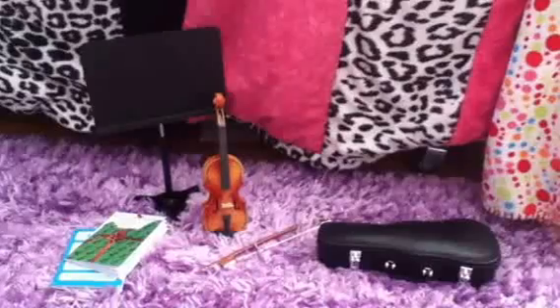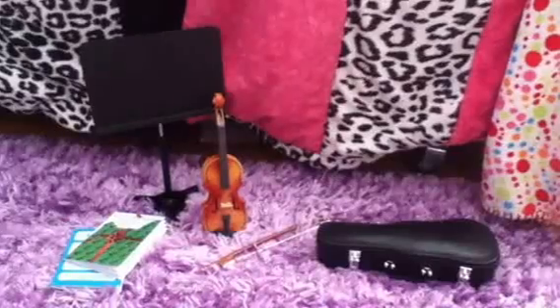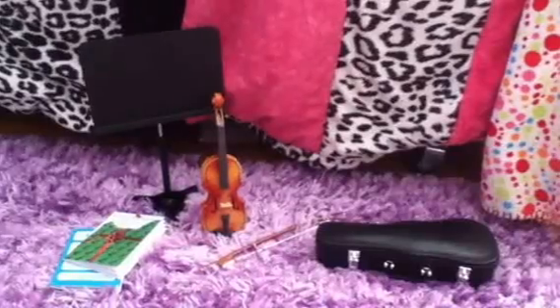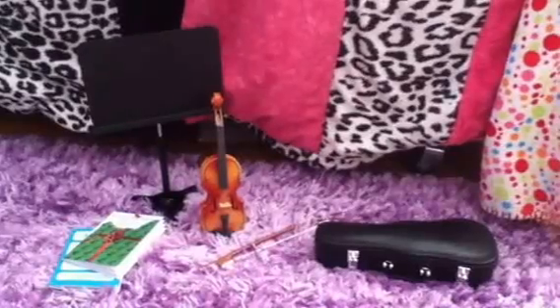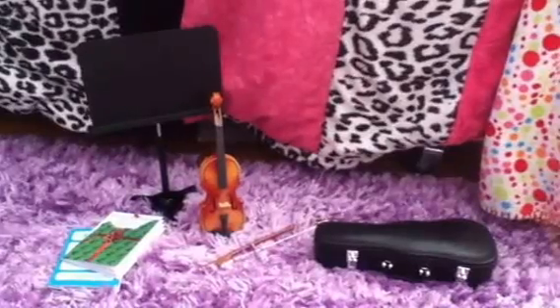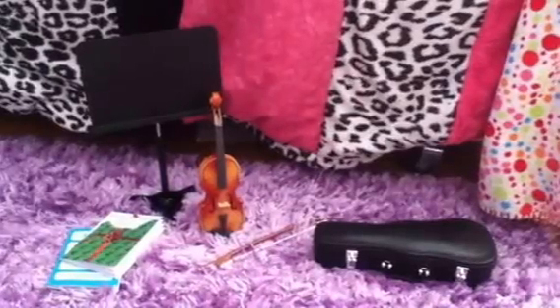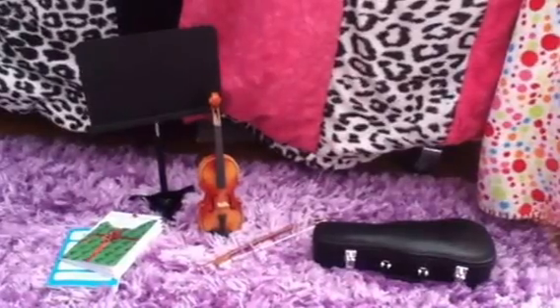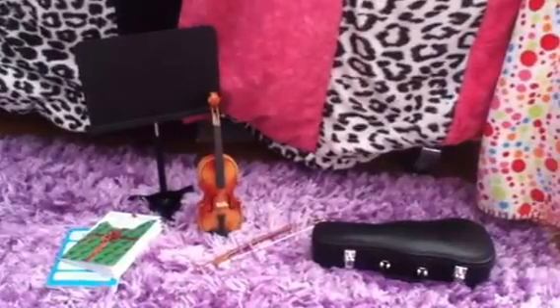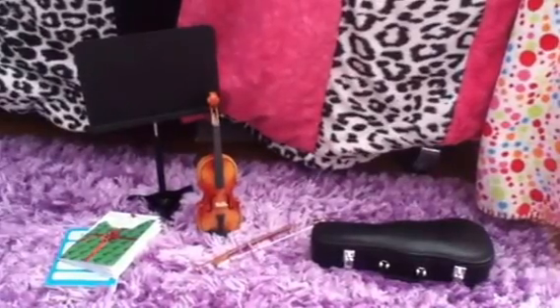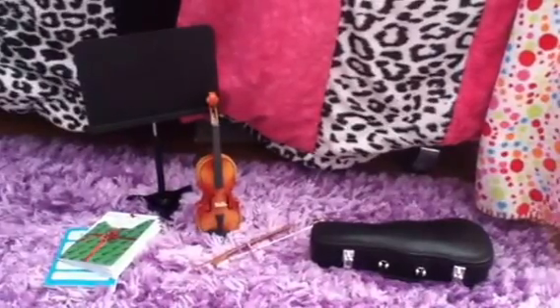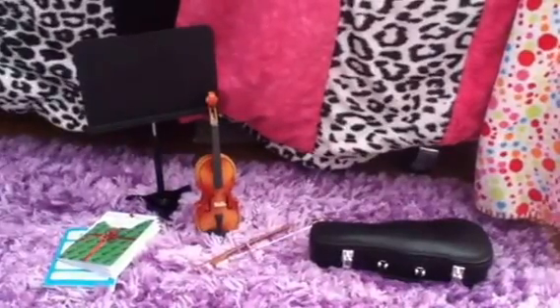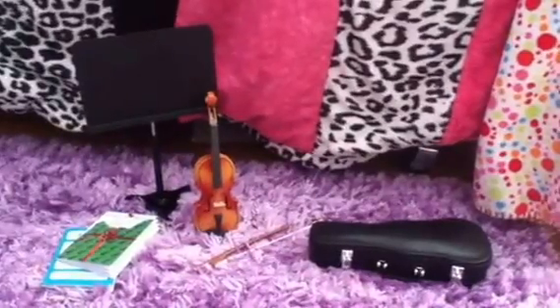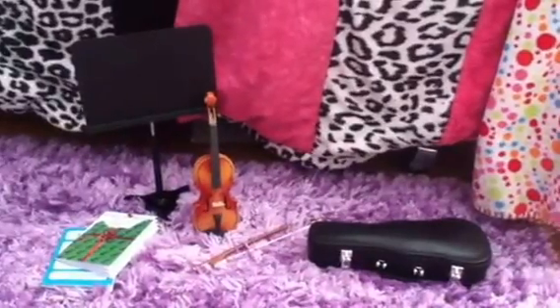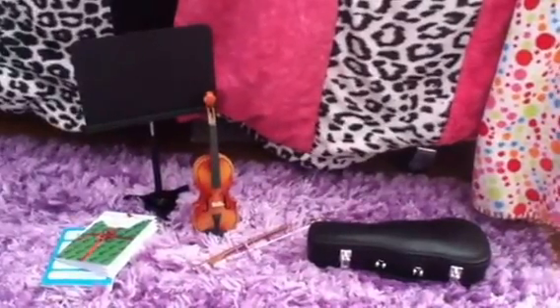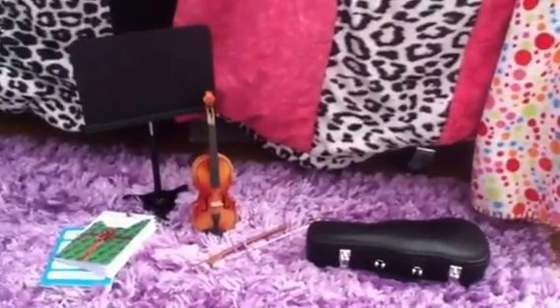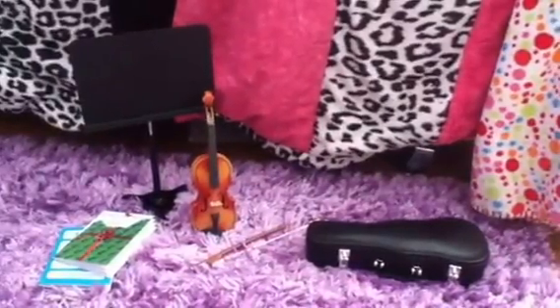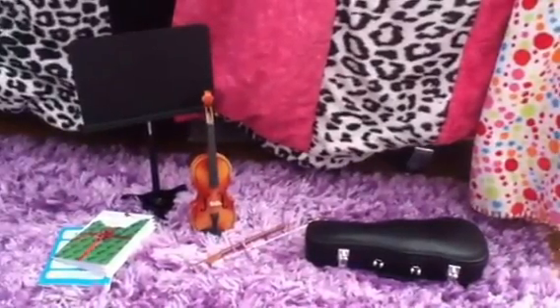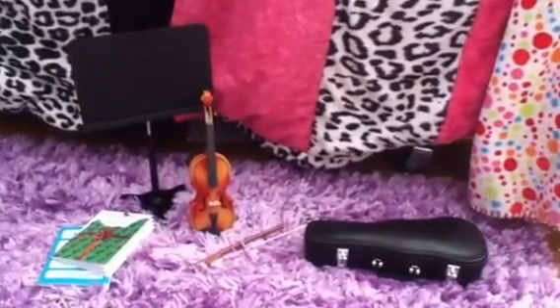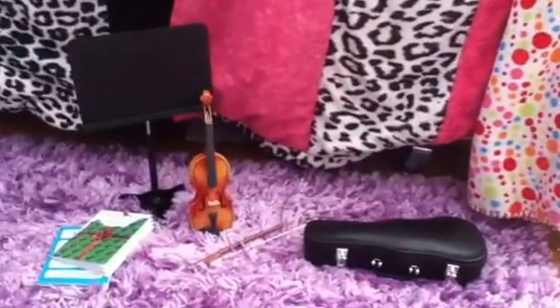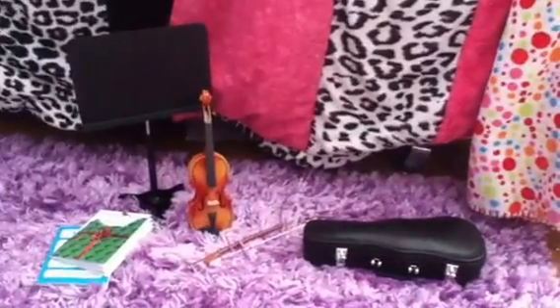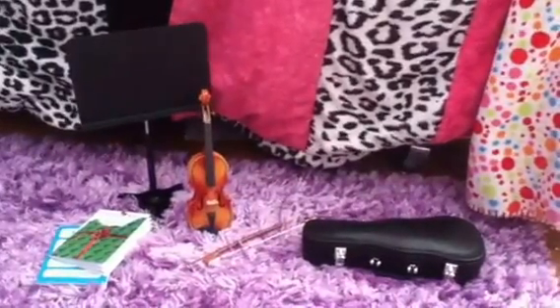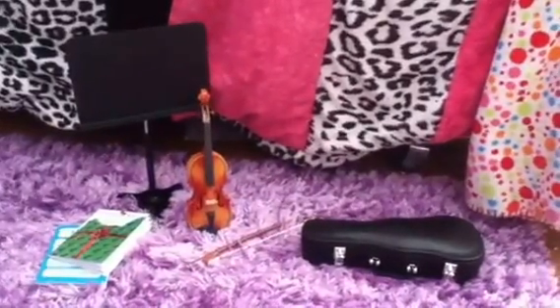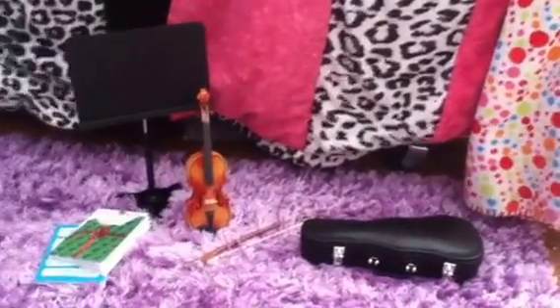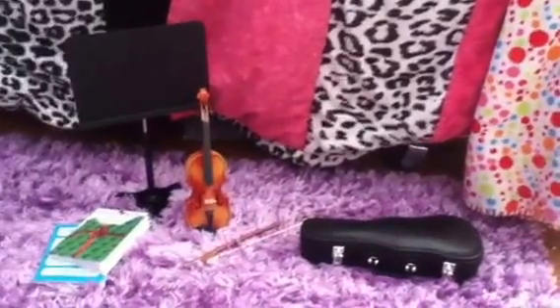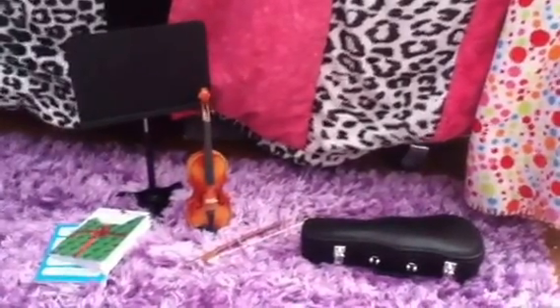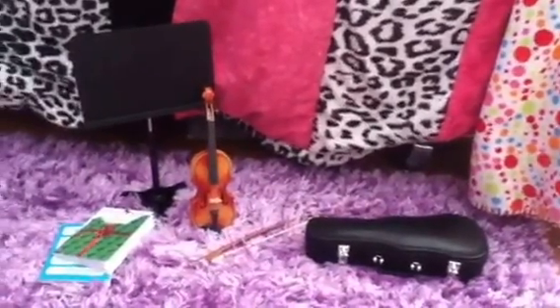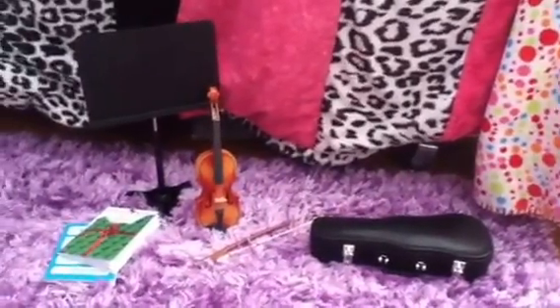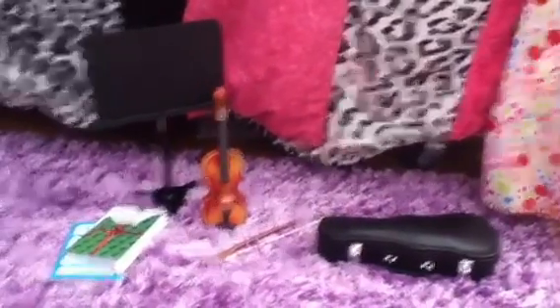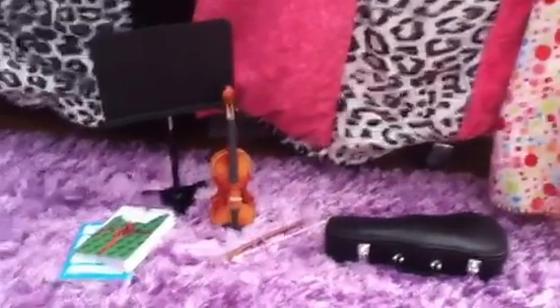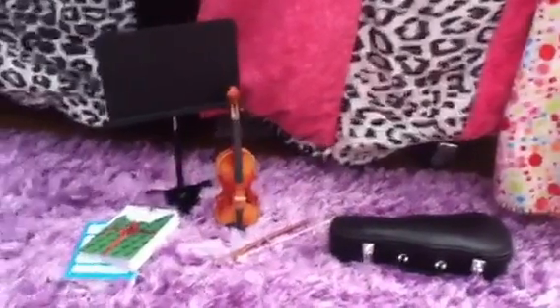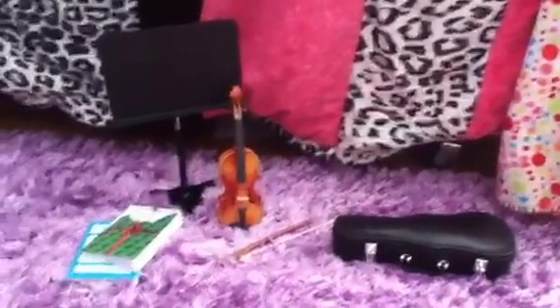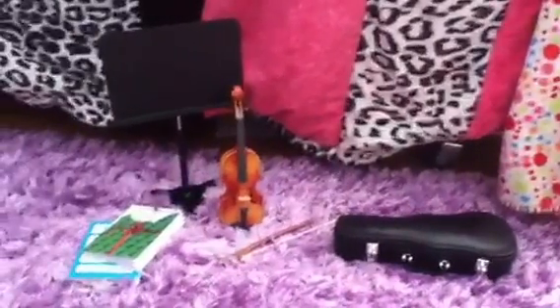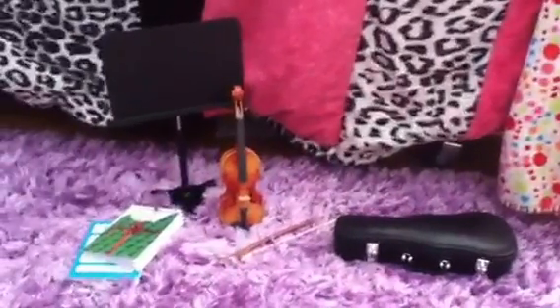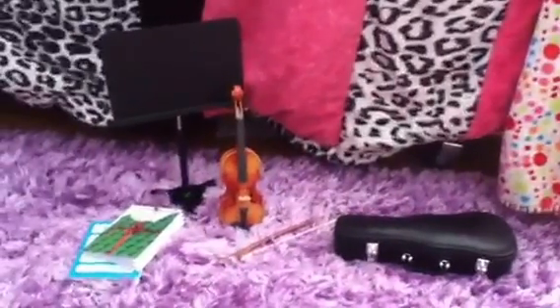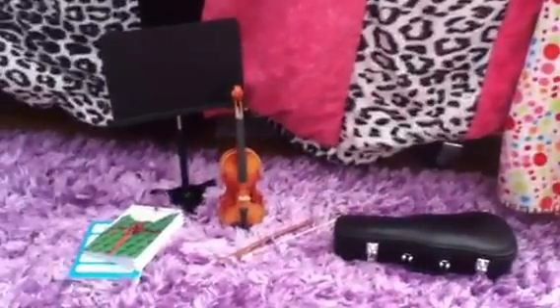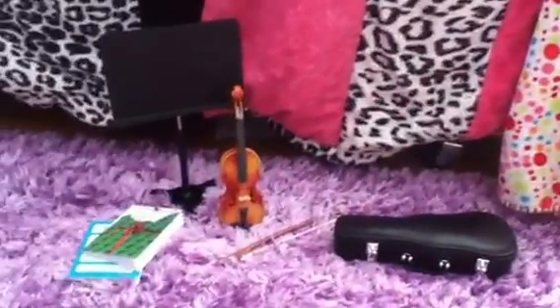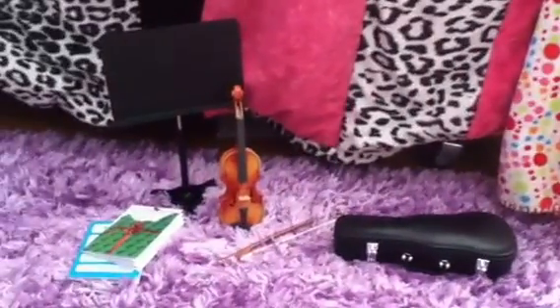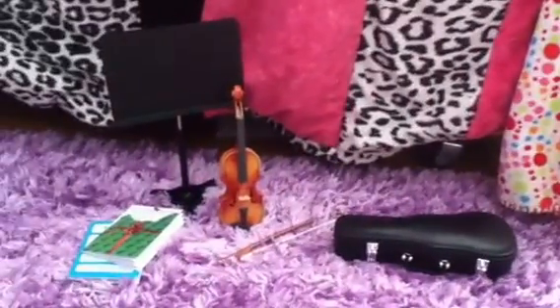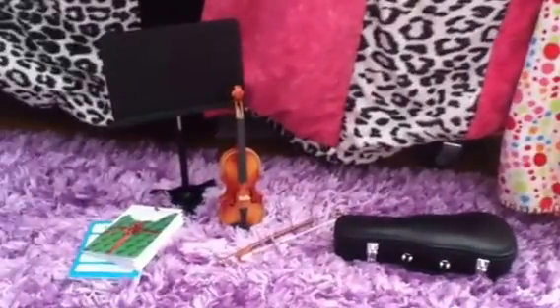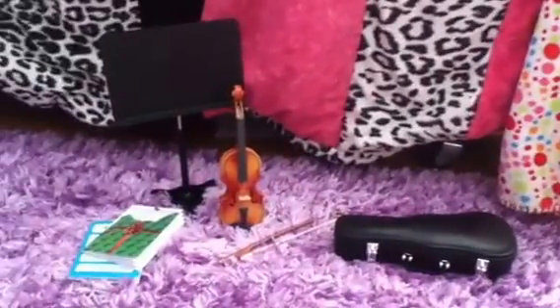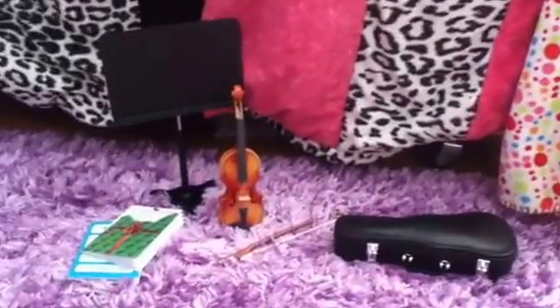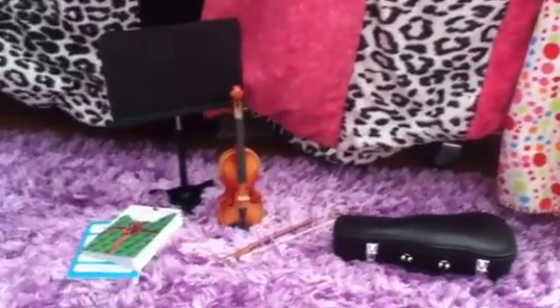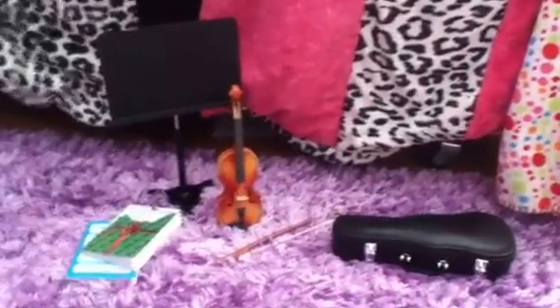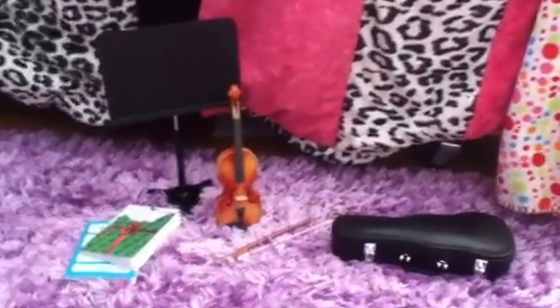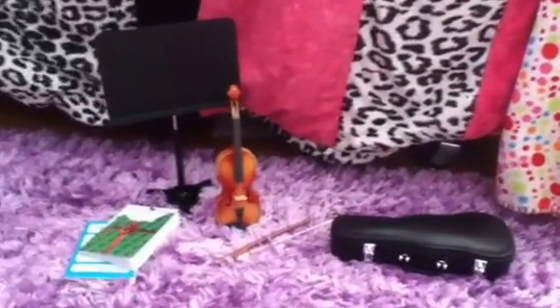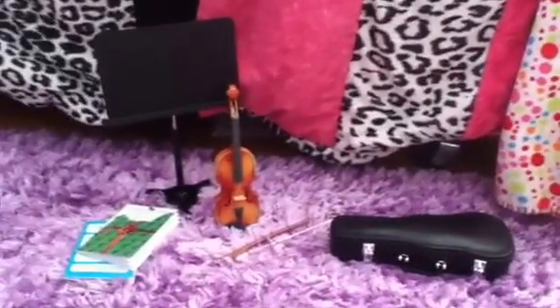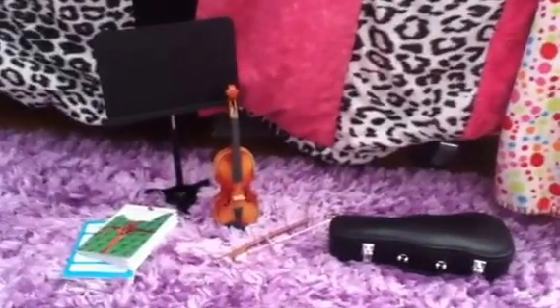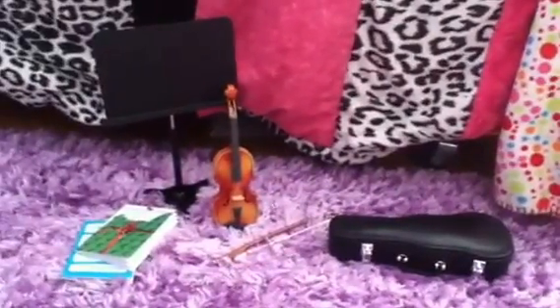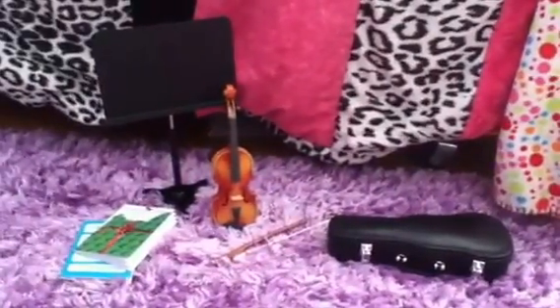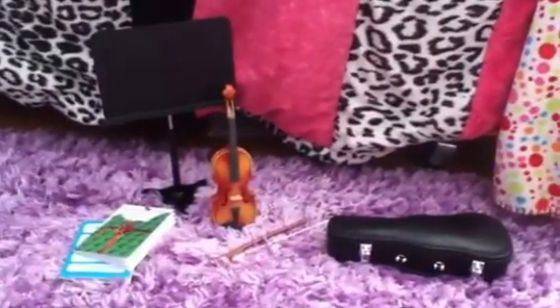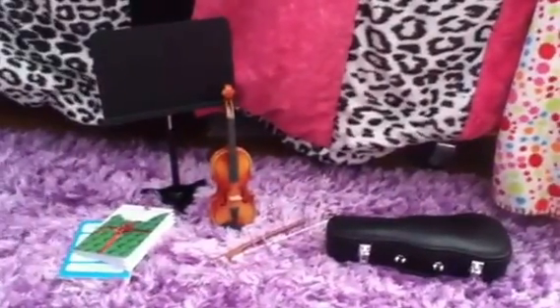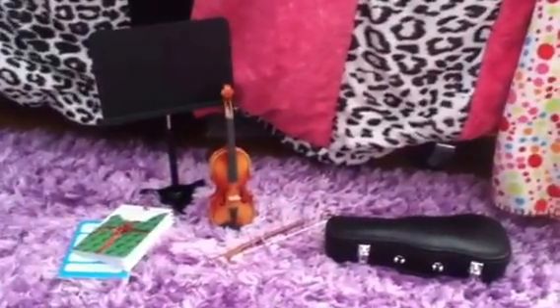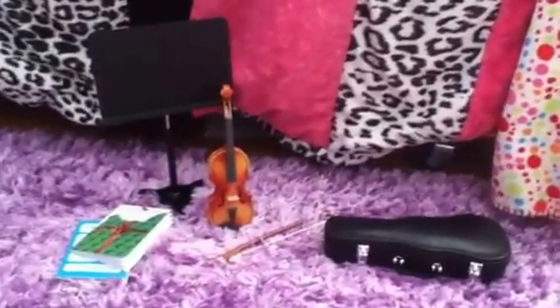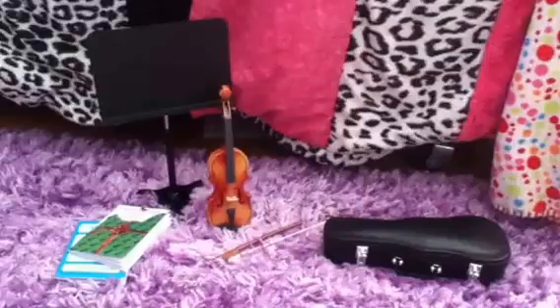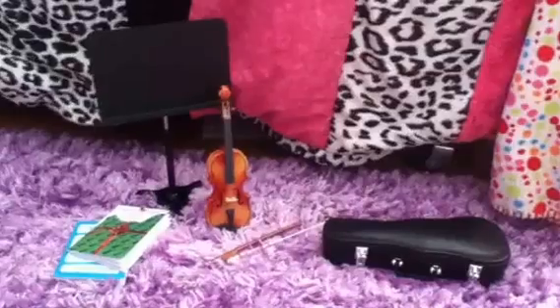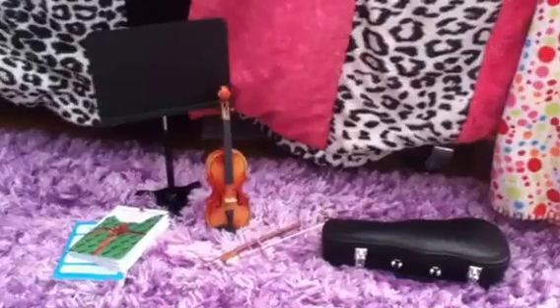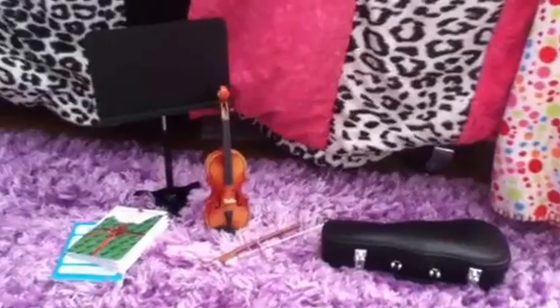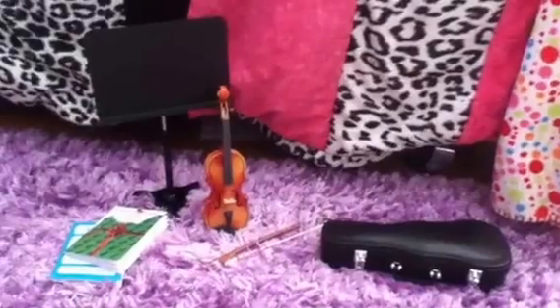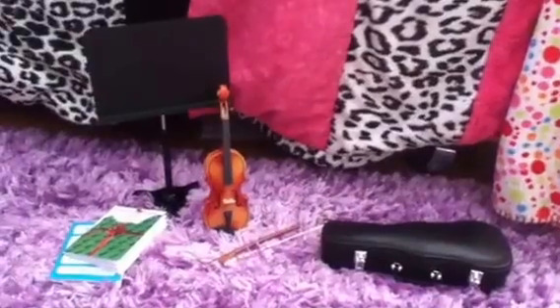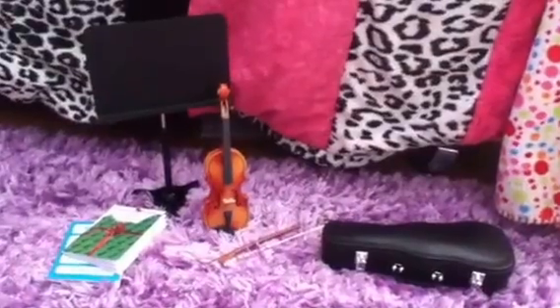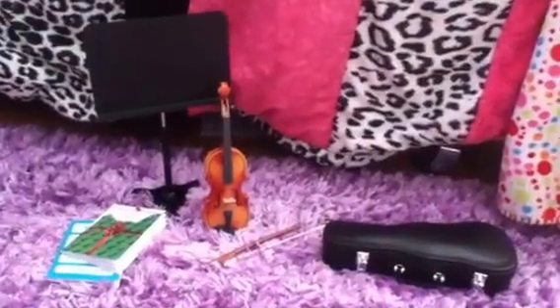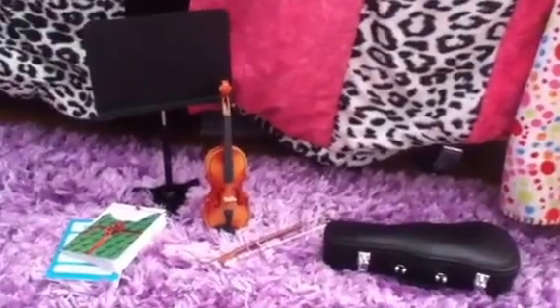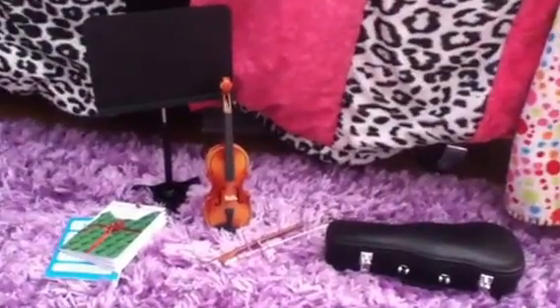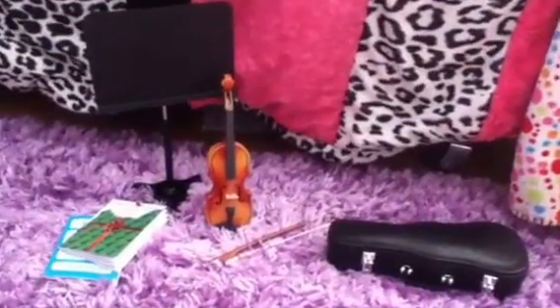Hey everyone, it's me, EGArts123, and today I'm going to be doing a review on the violin set from American Girl. I hope you enjoy.